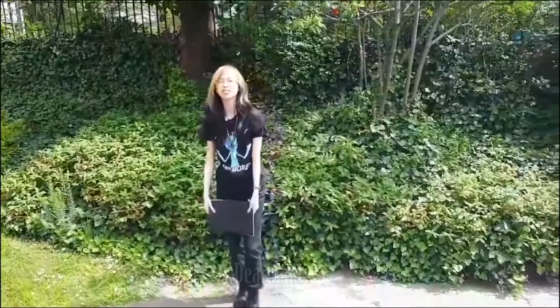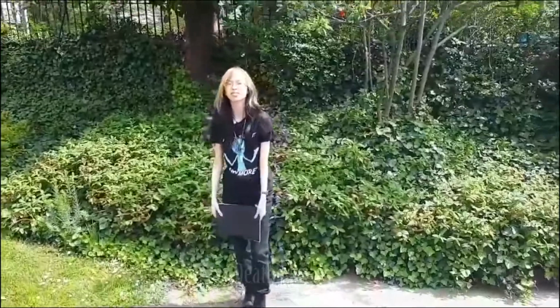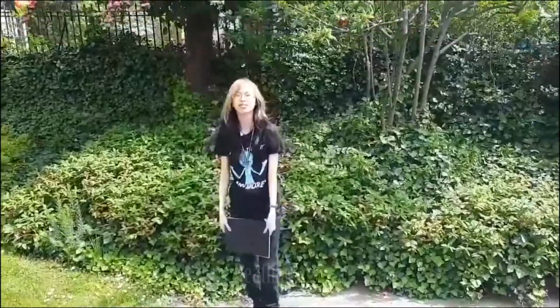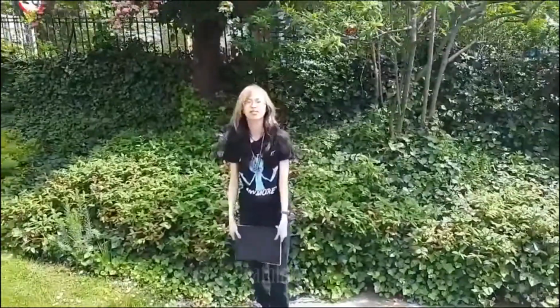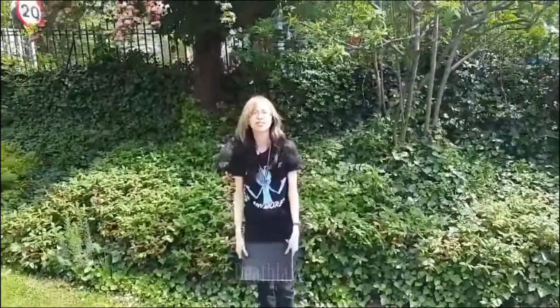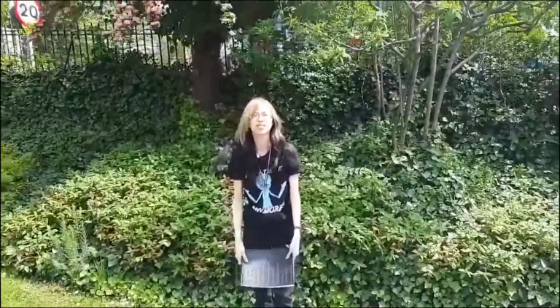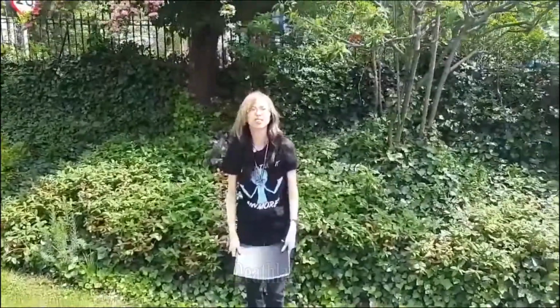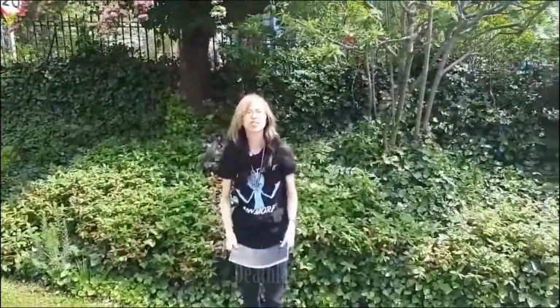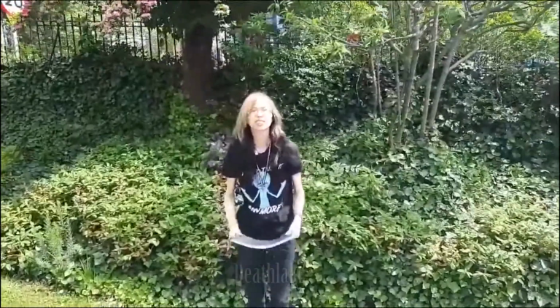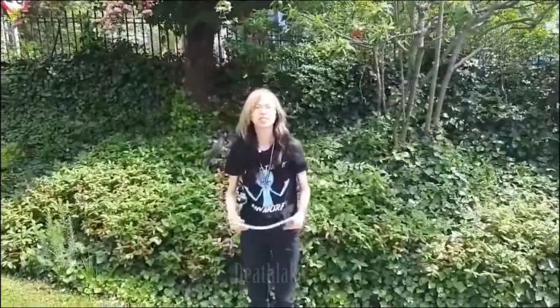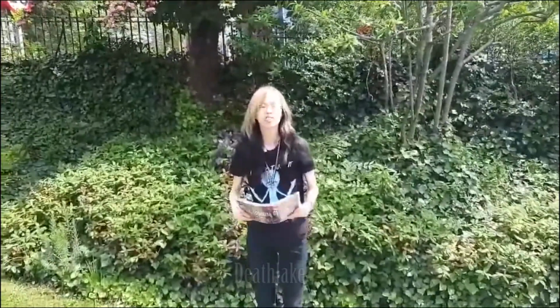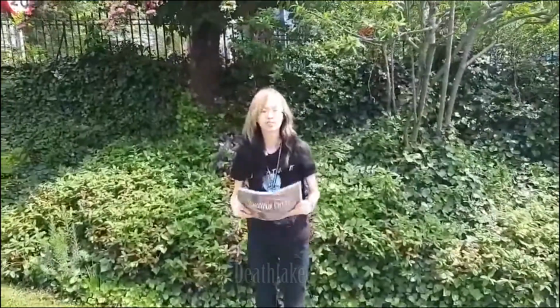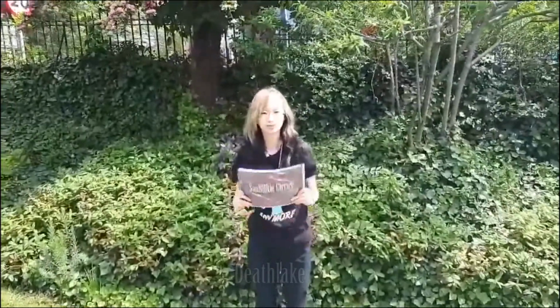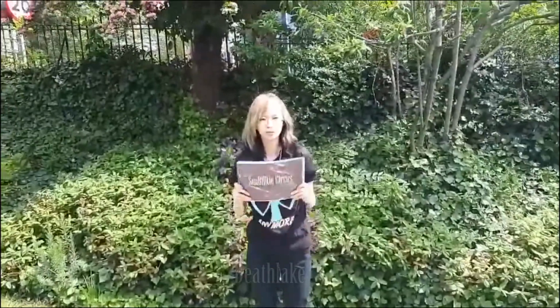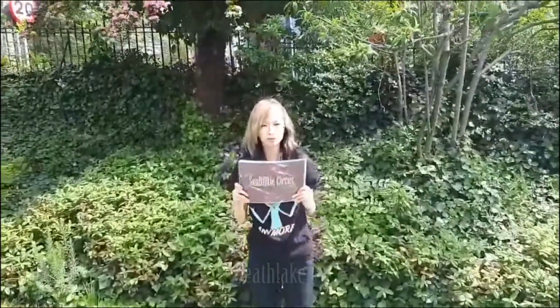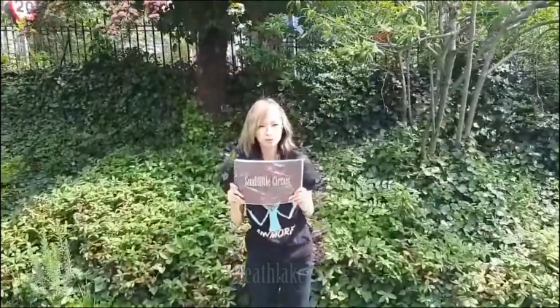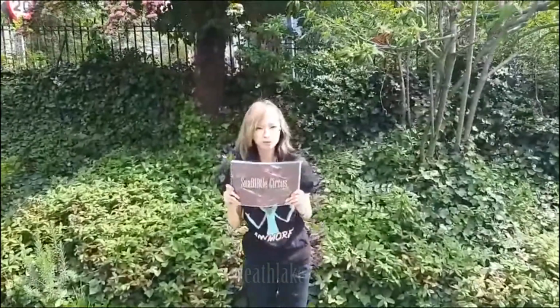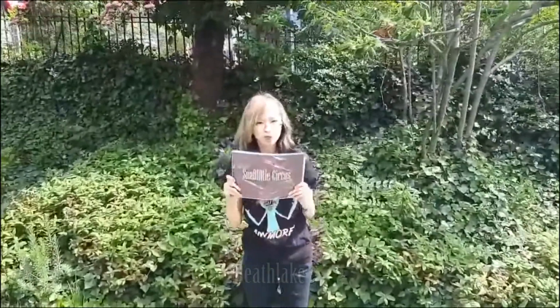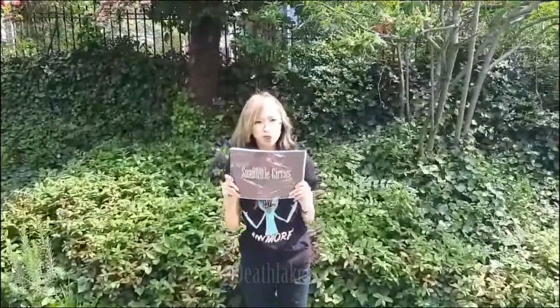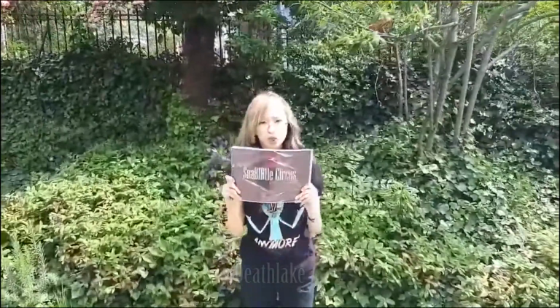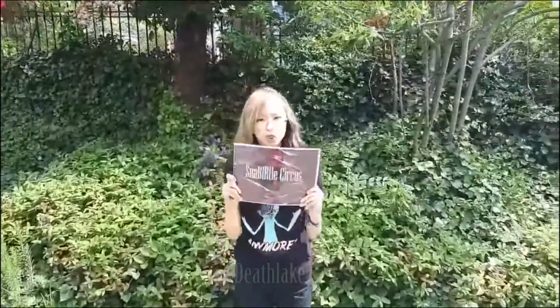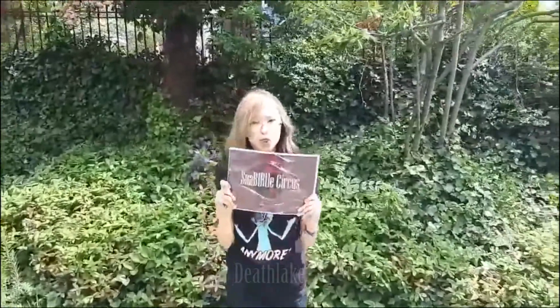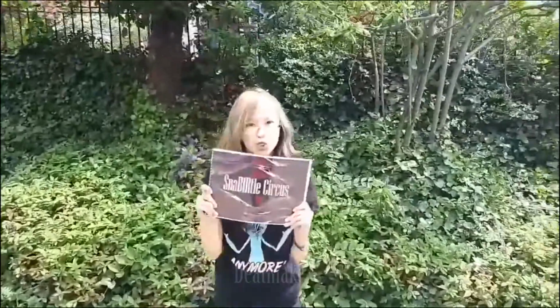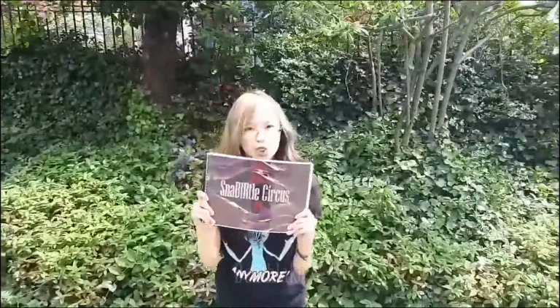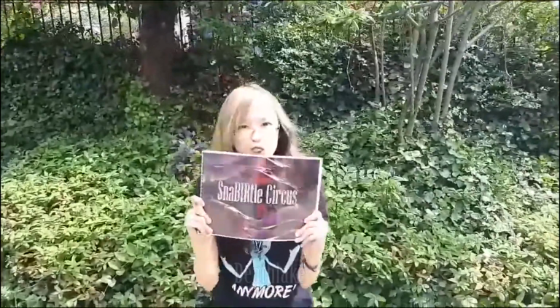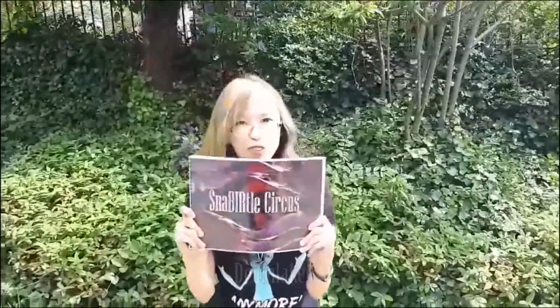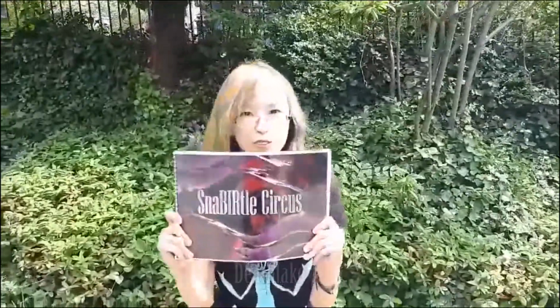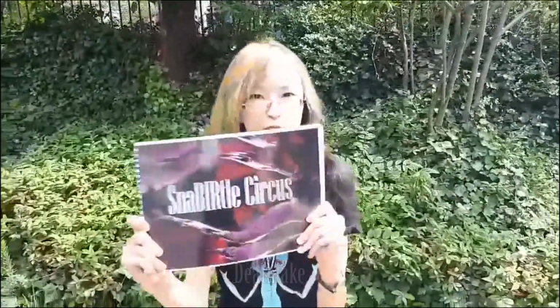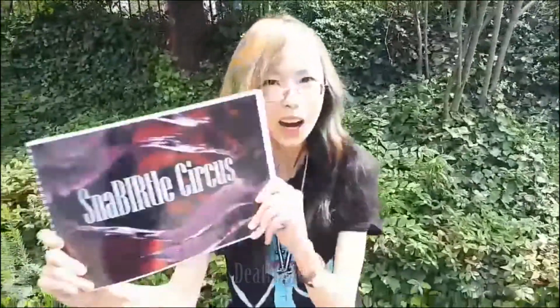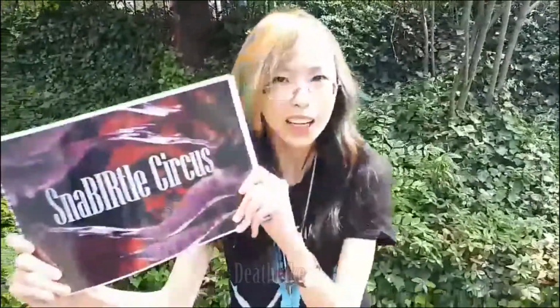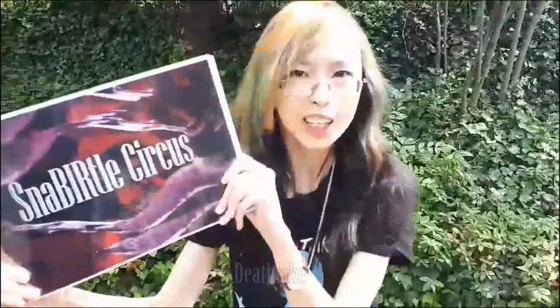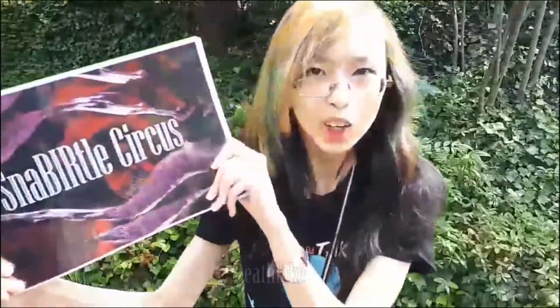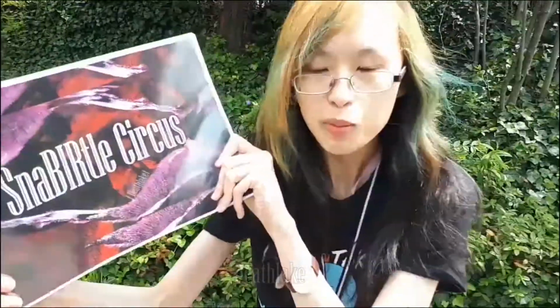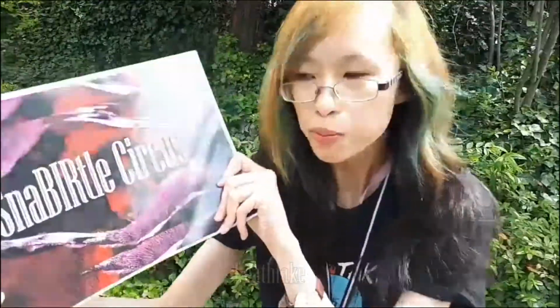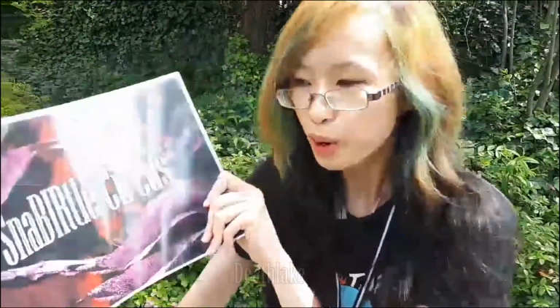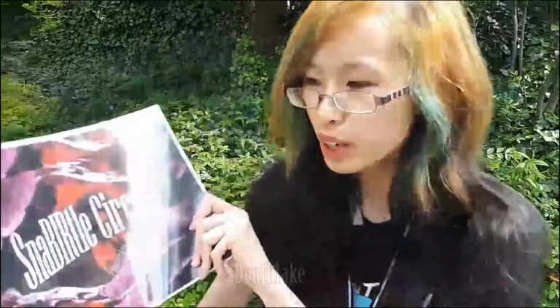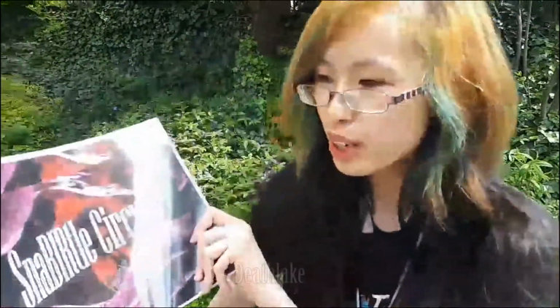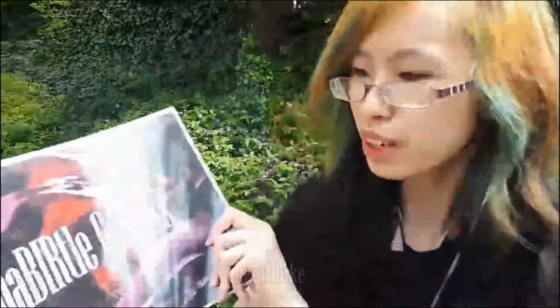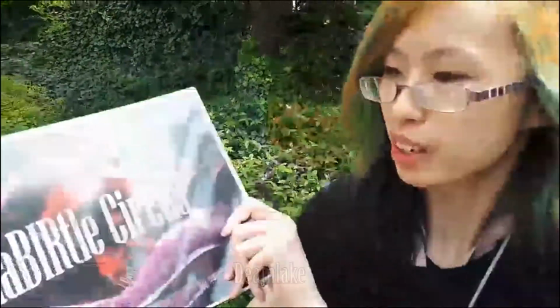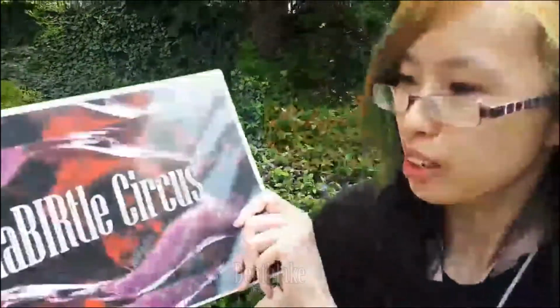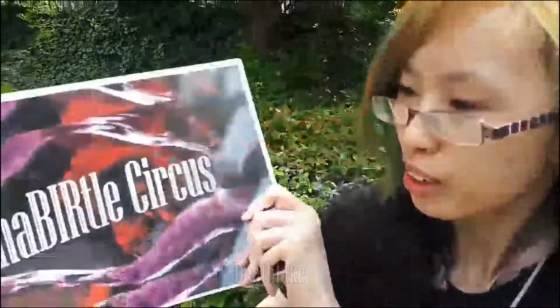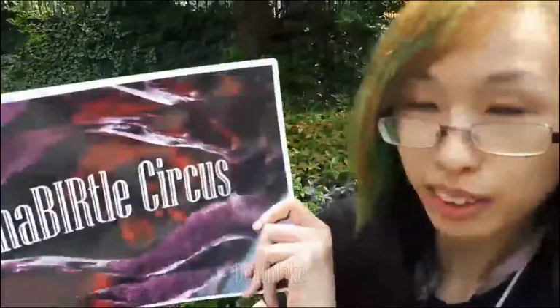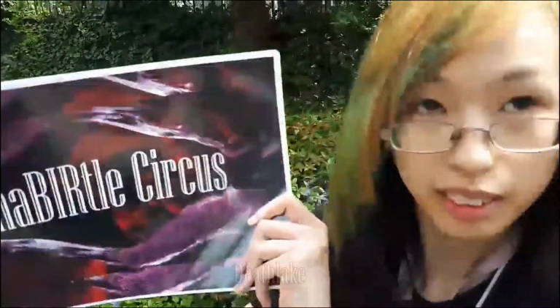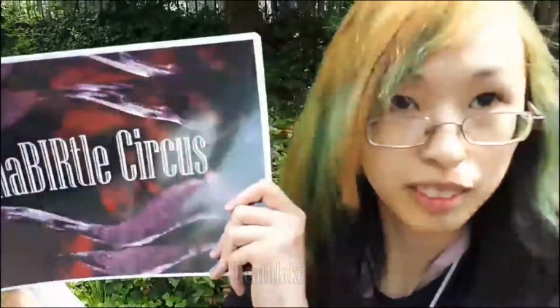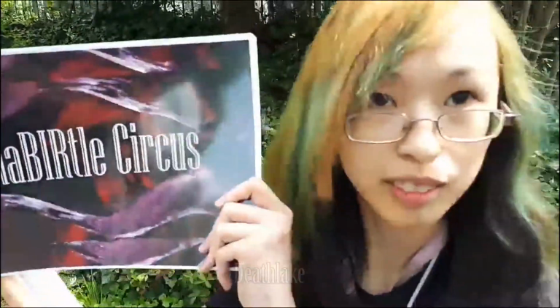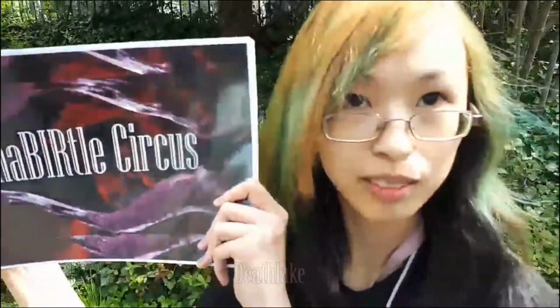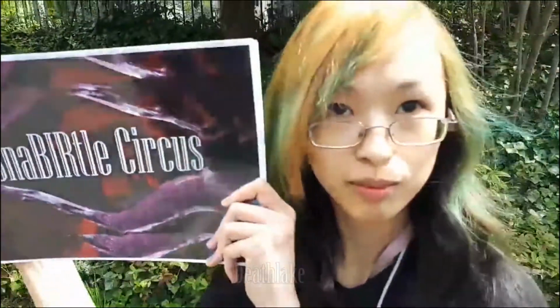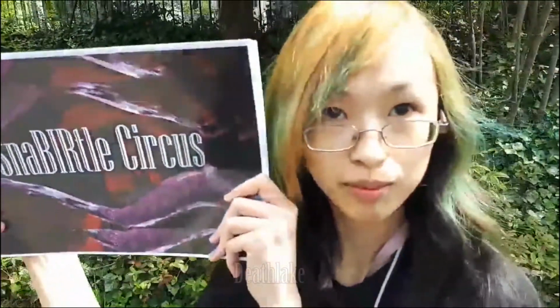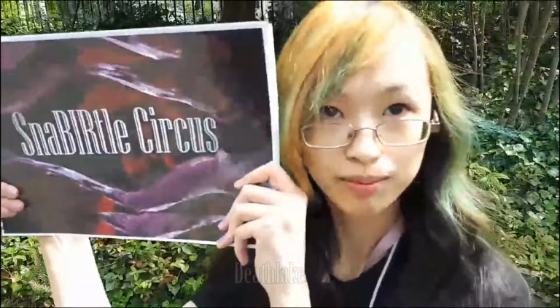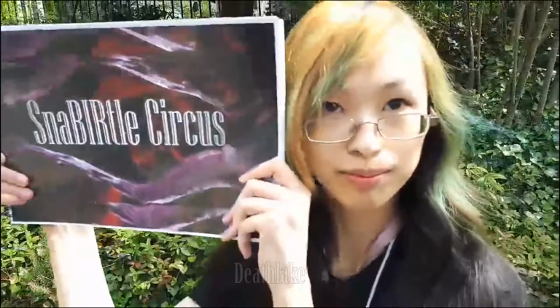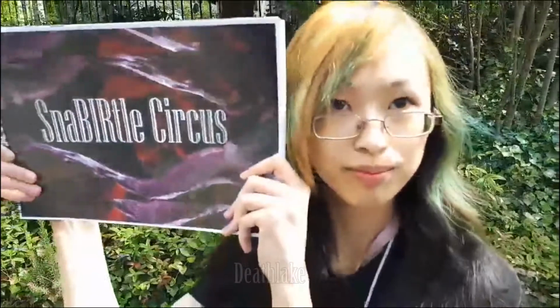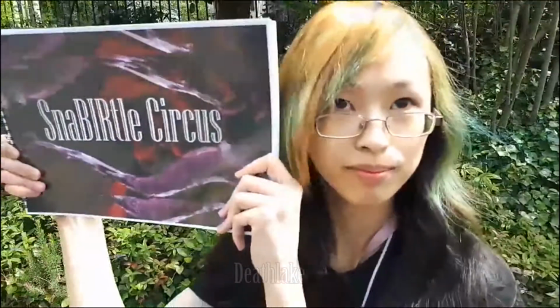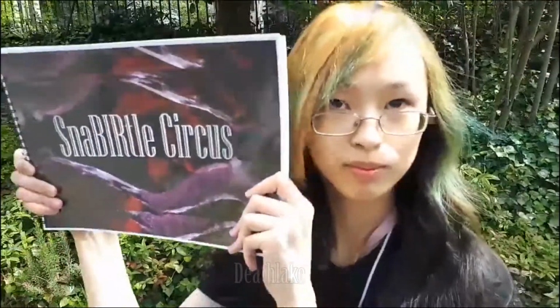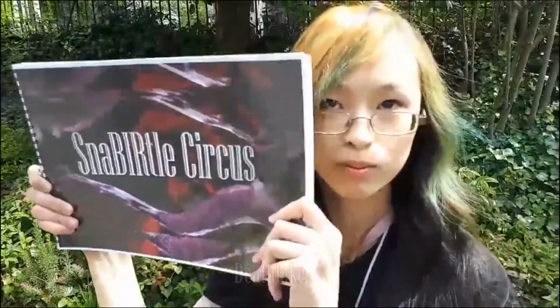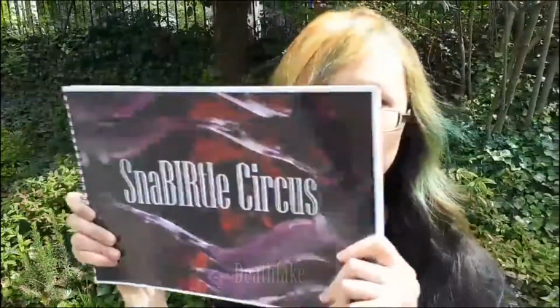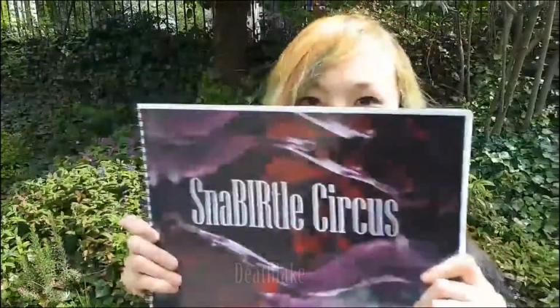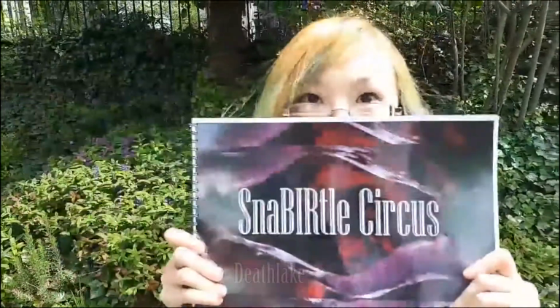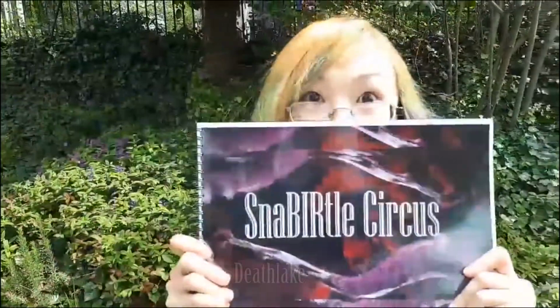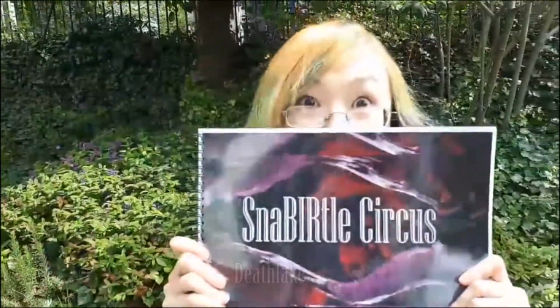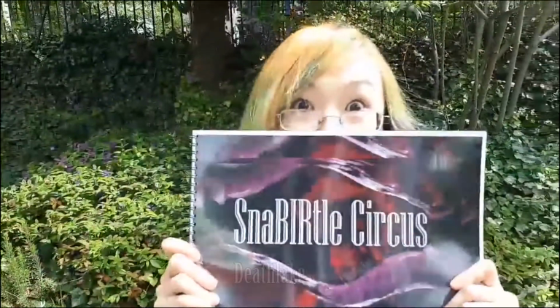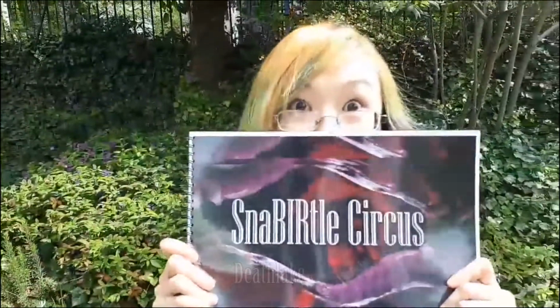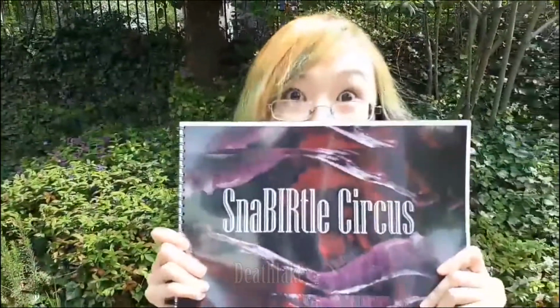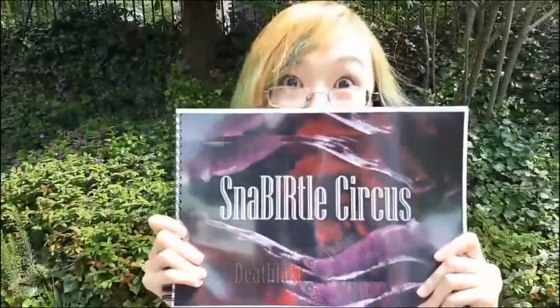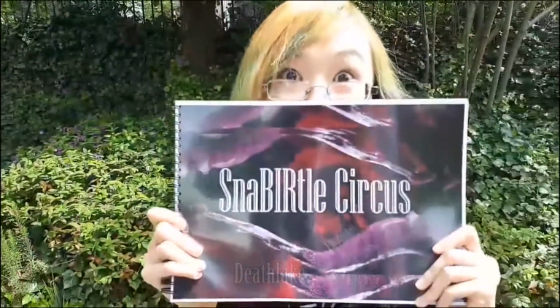I'm recording you. Finally got it printed! My art book is finally out.